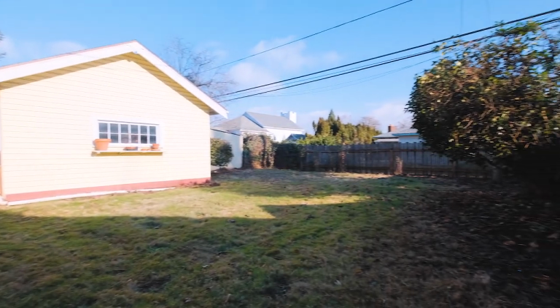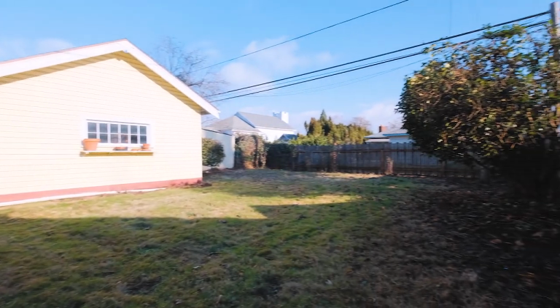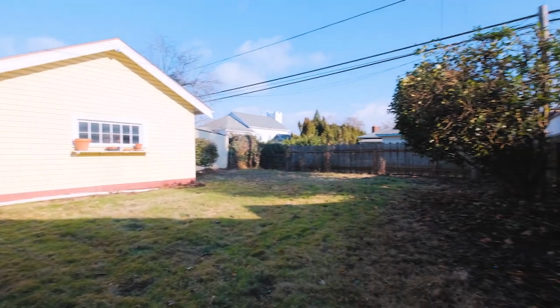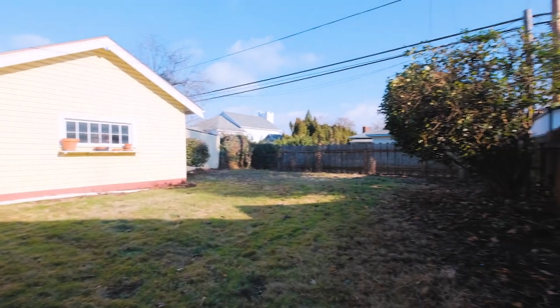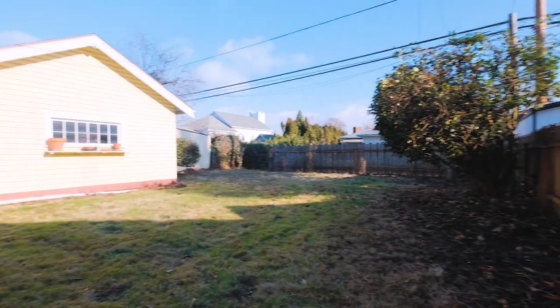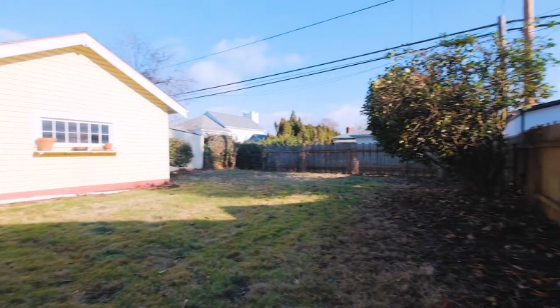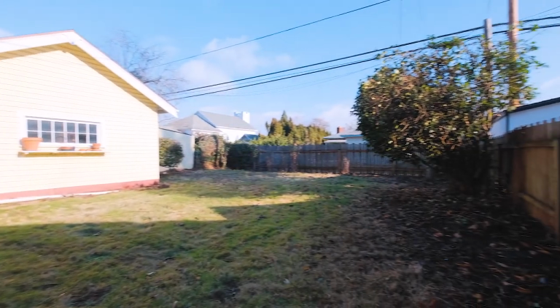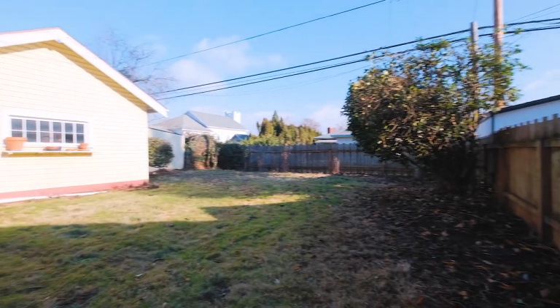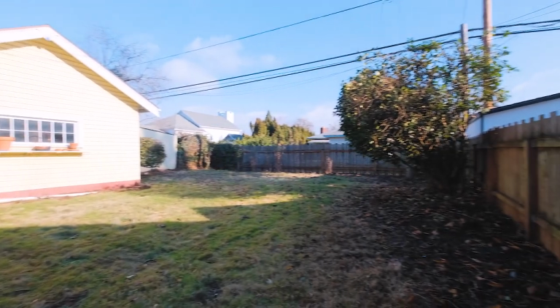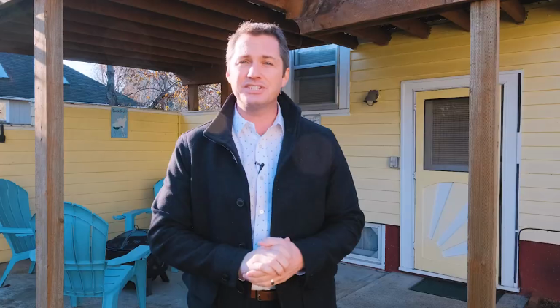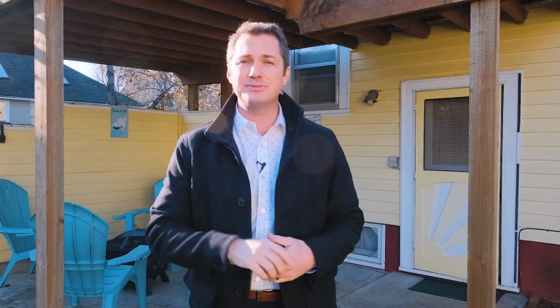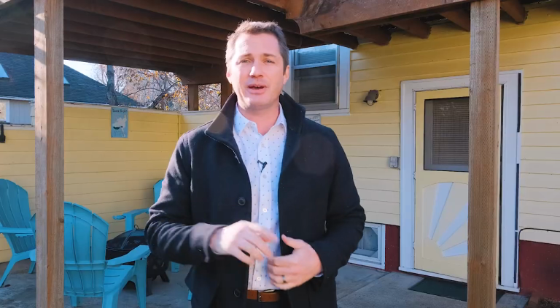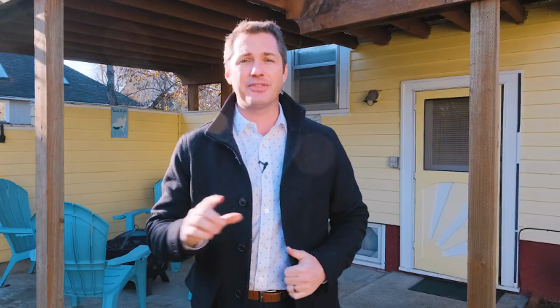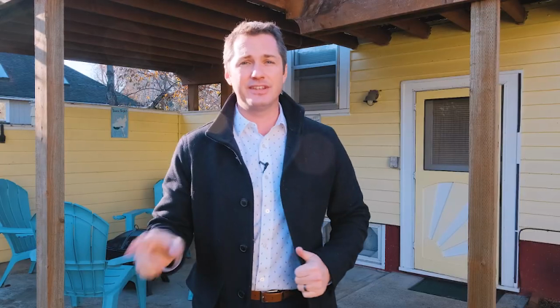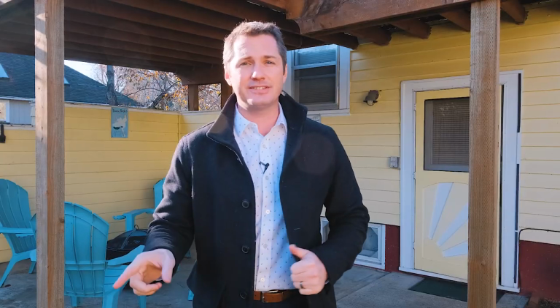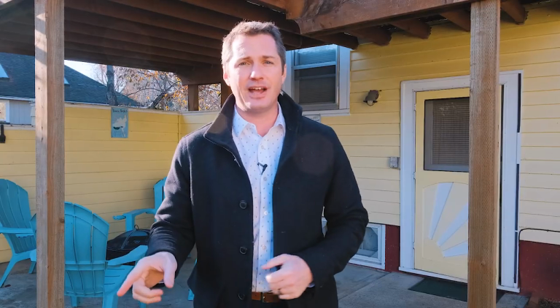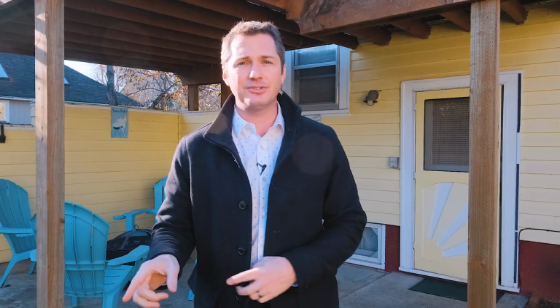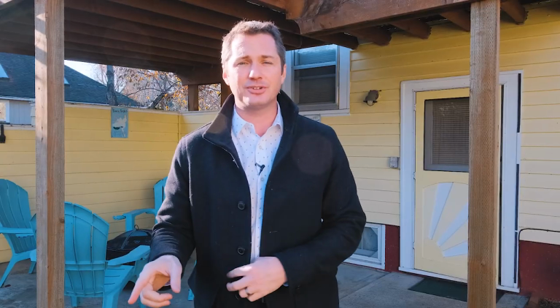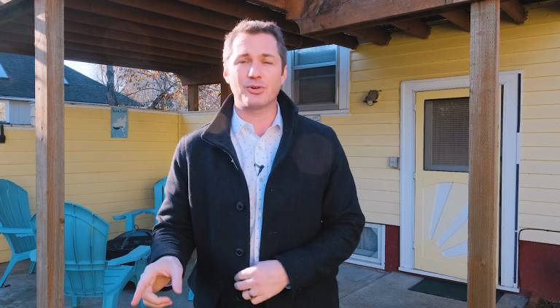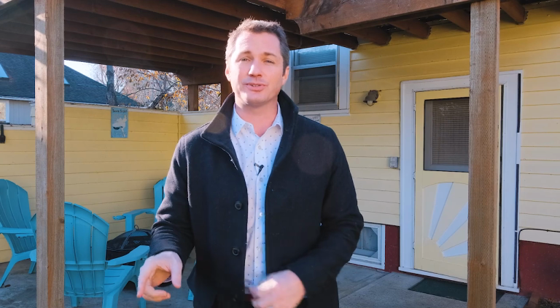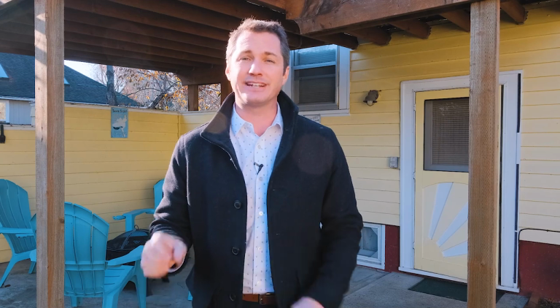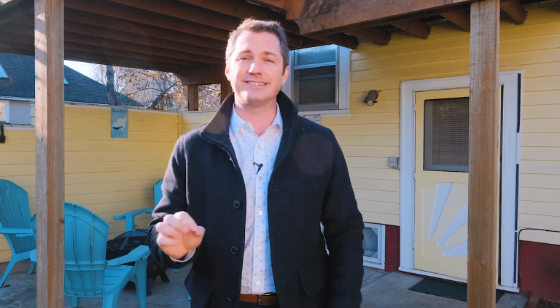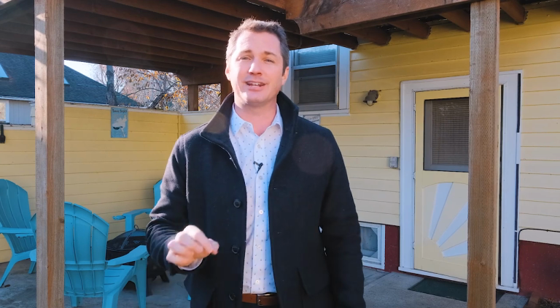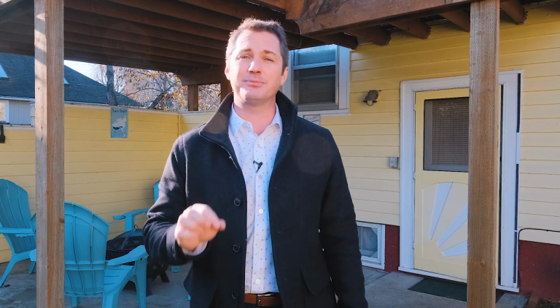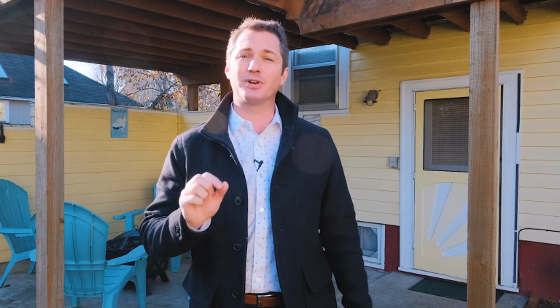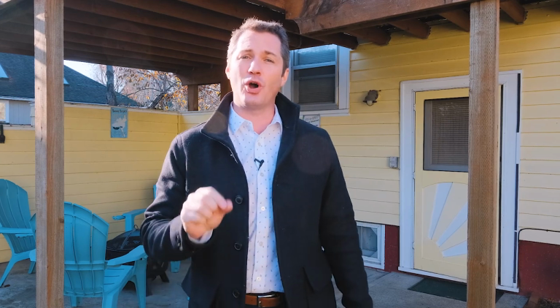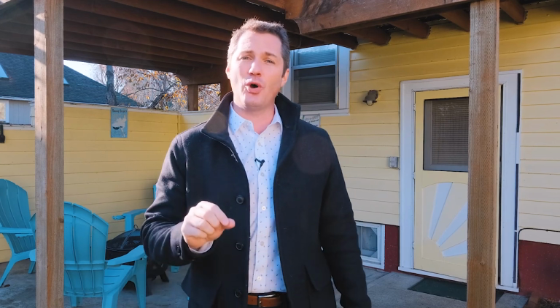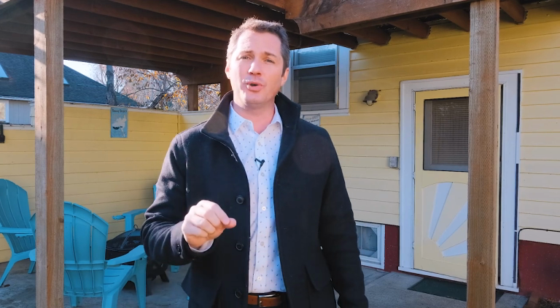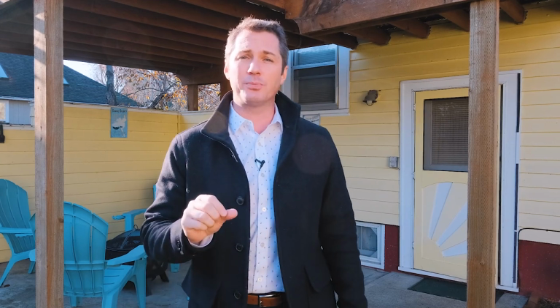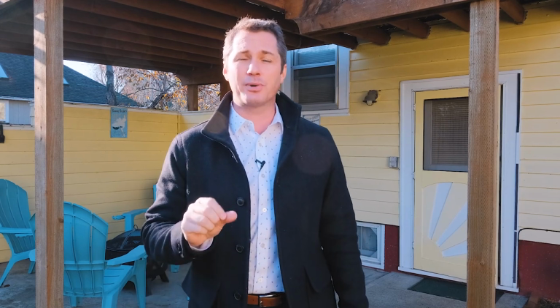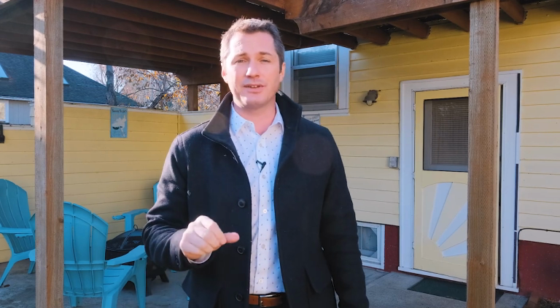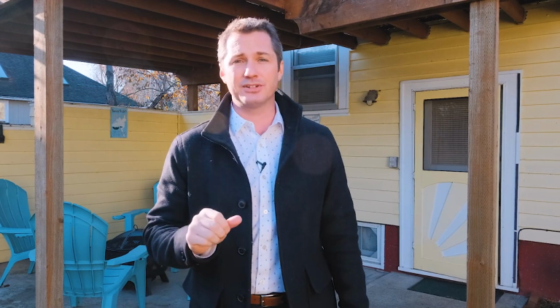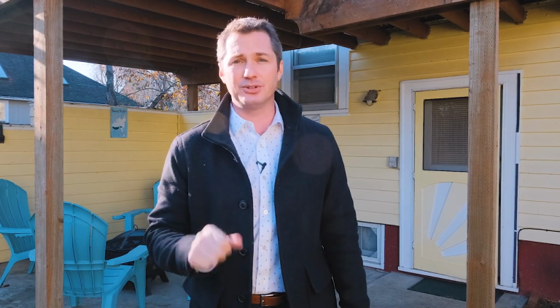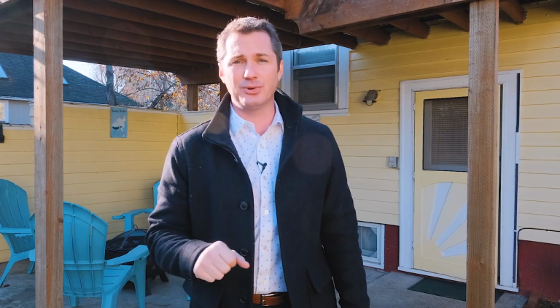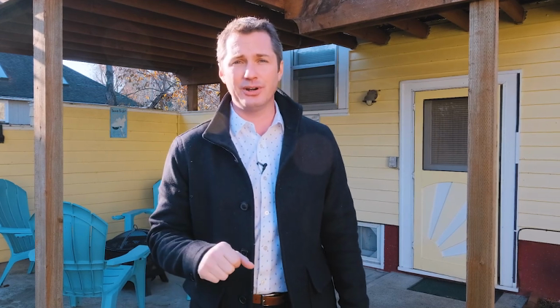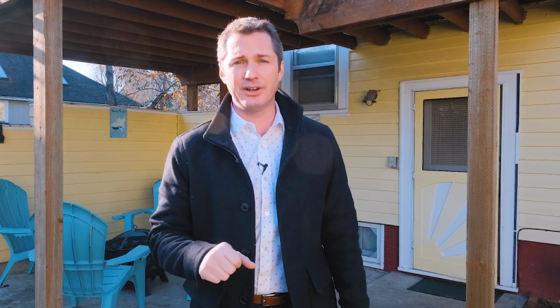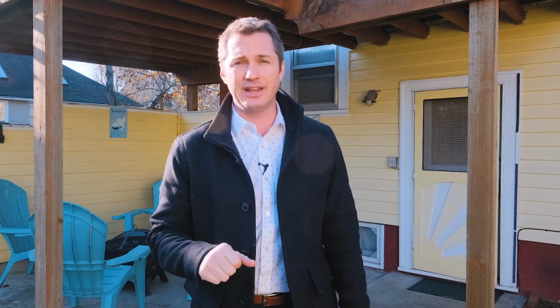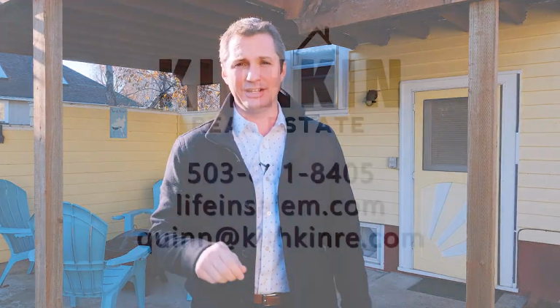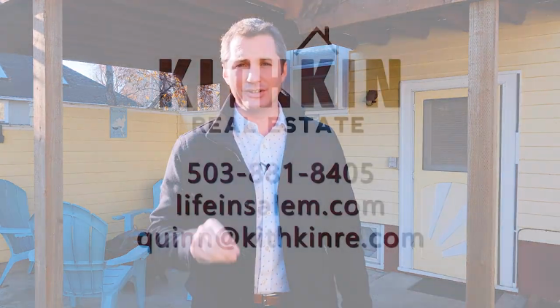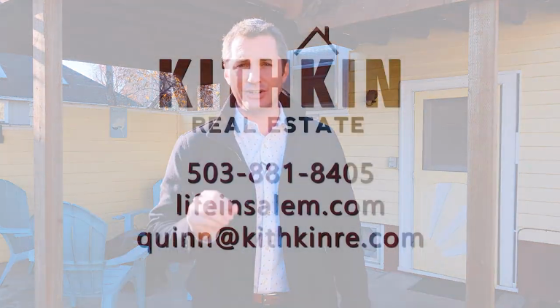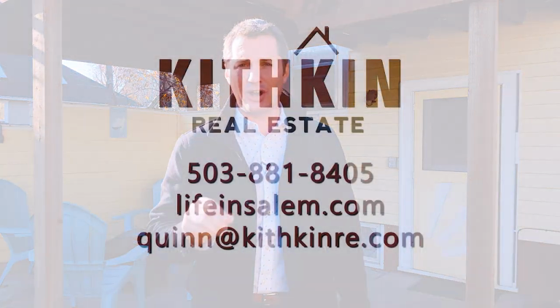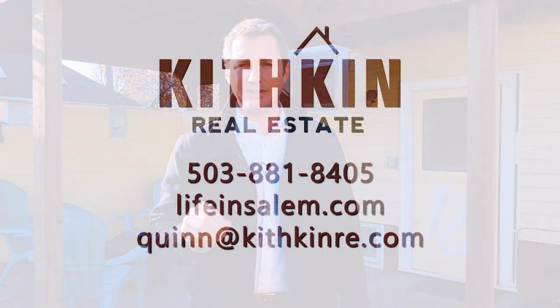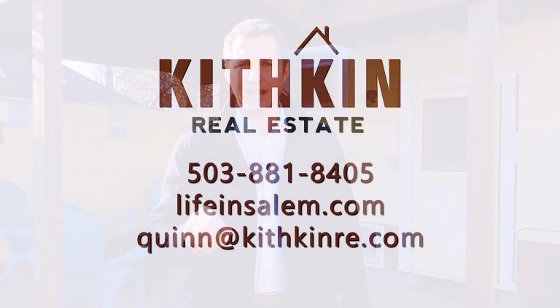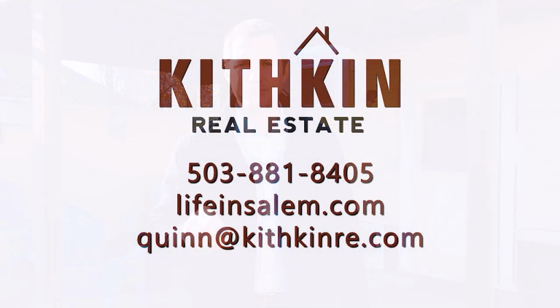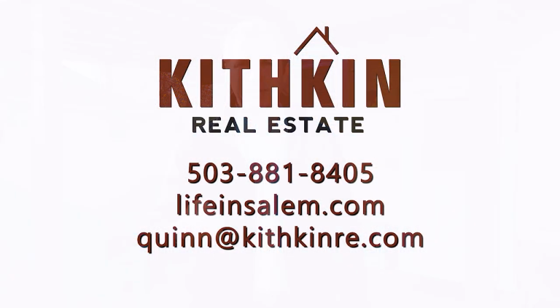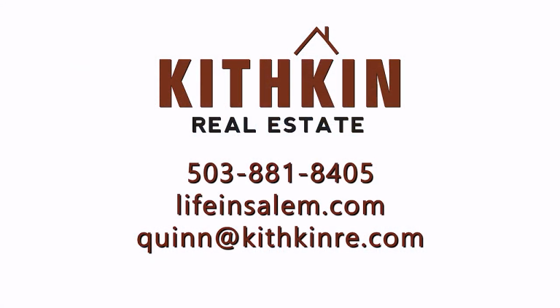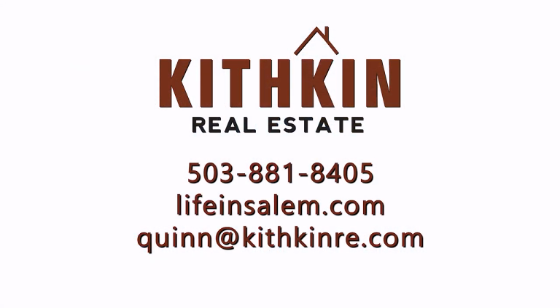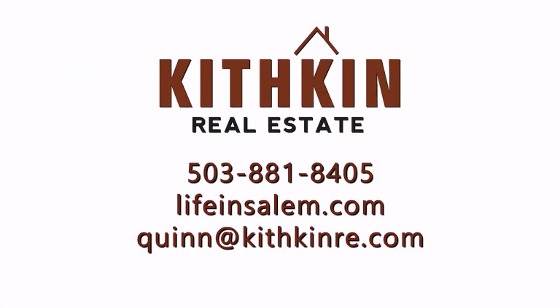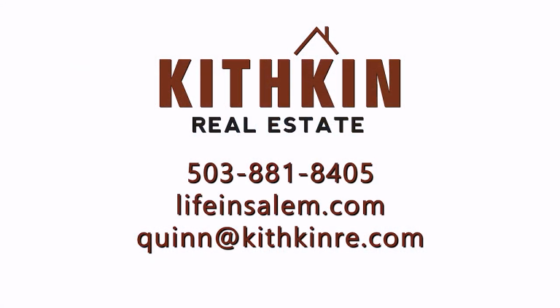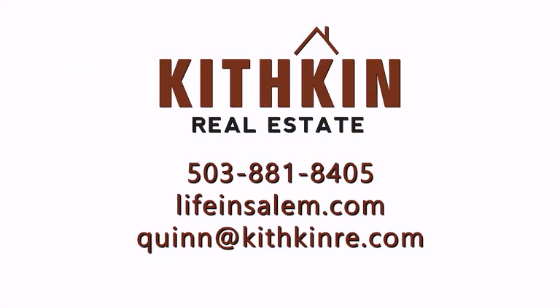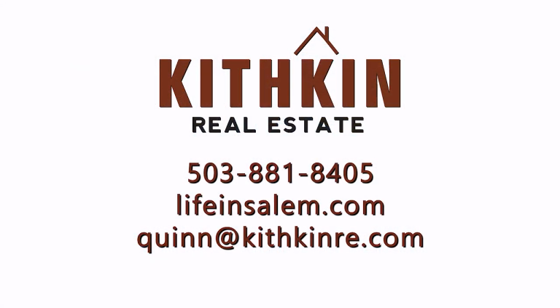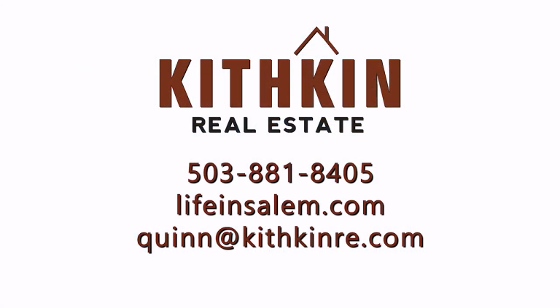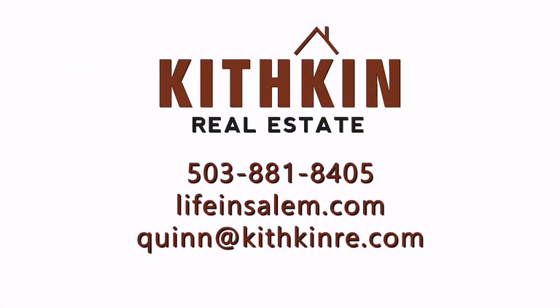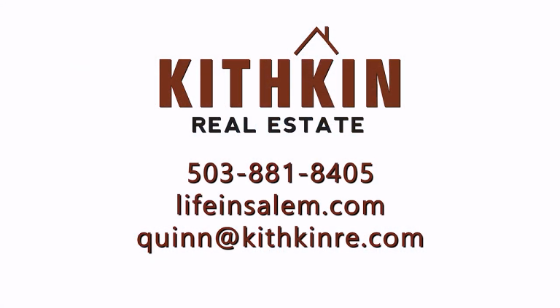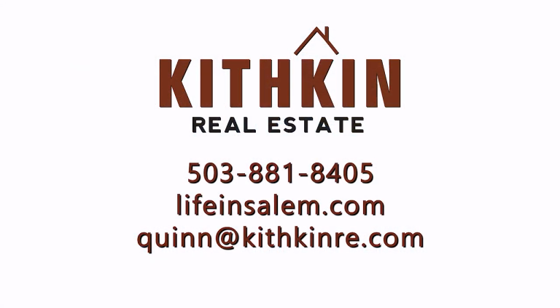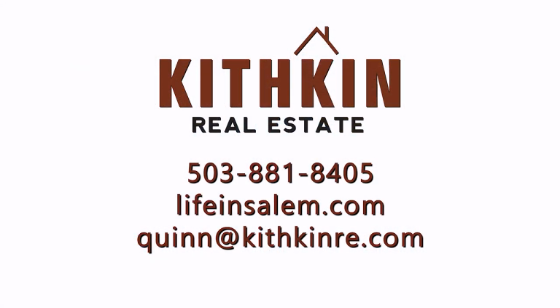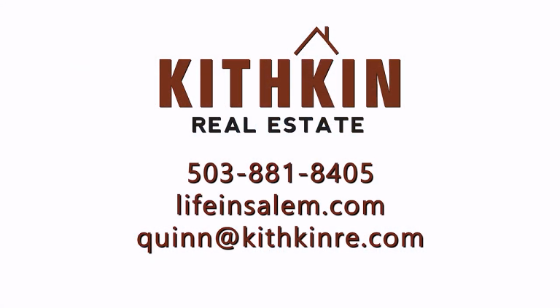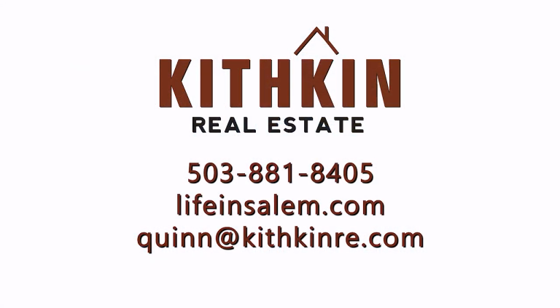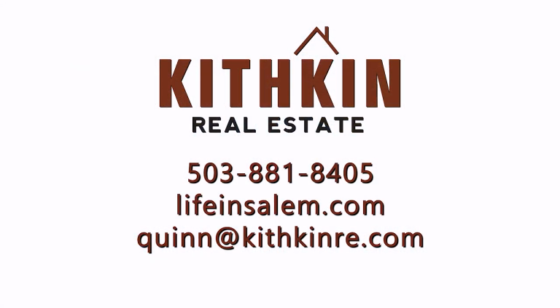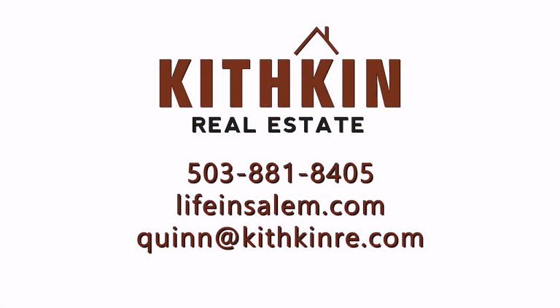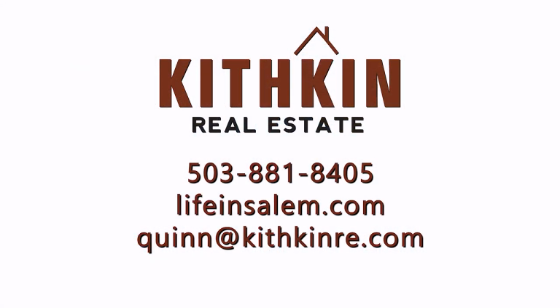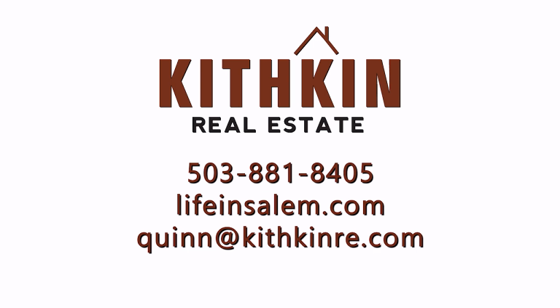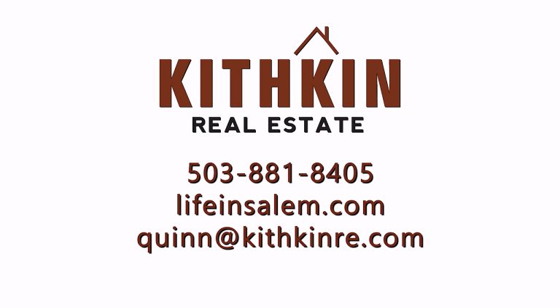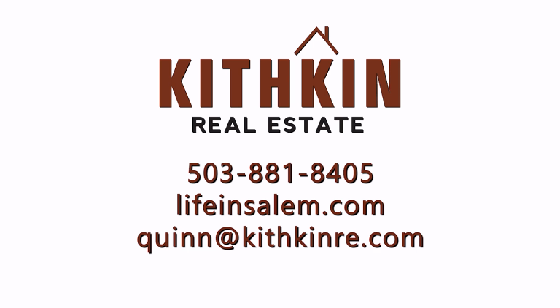If you have any questions about this house or would like to set up your own private tour, you can contact me at the information on your screen or find me on Facebook.